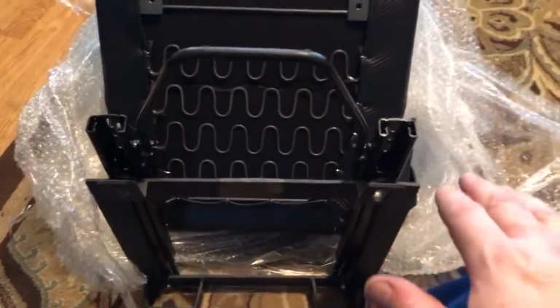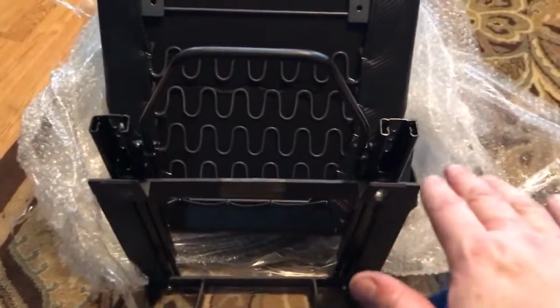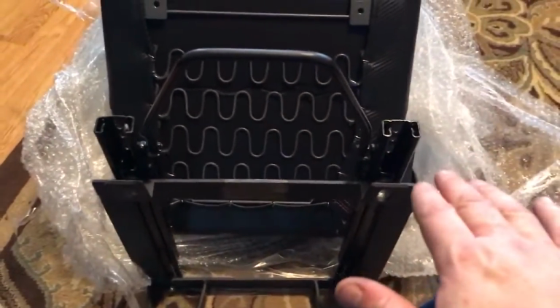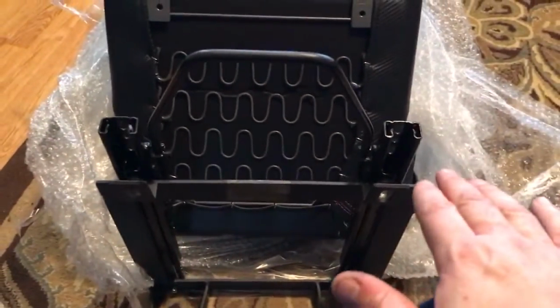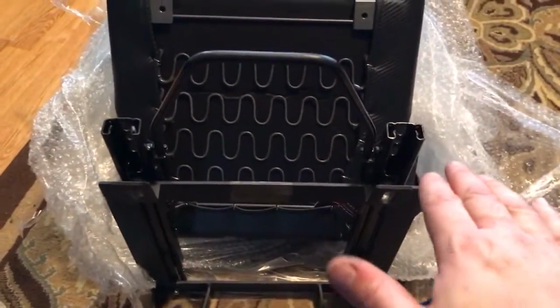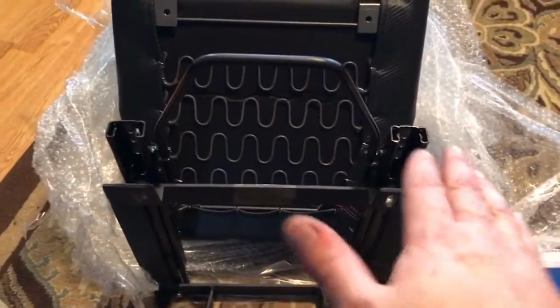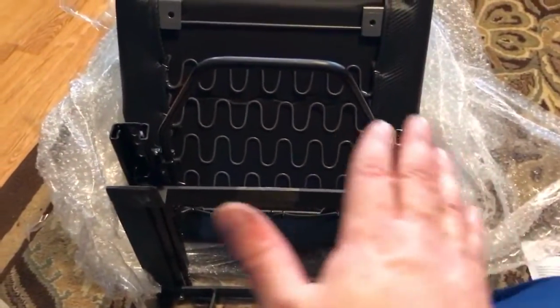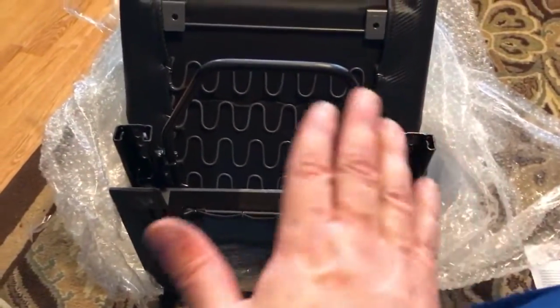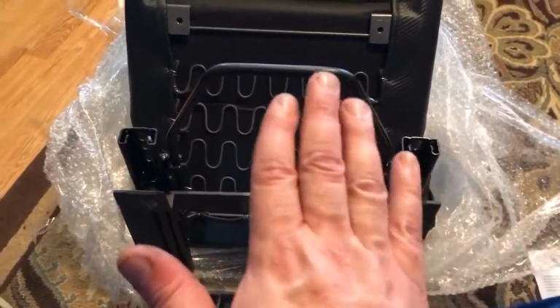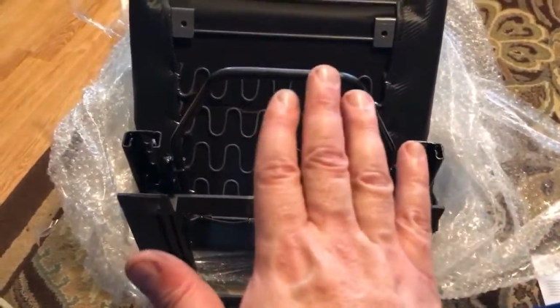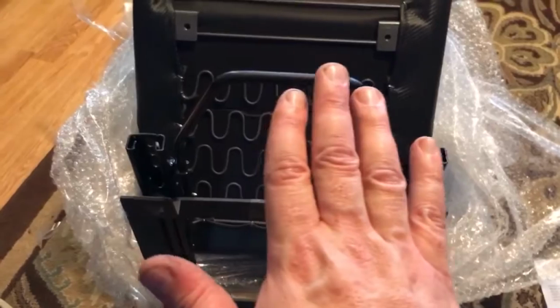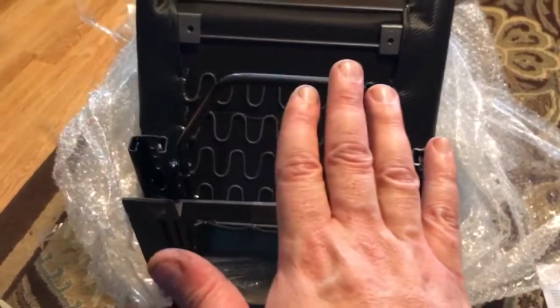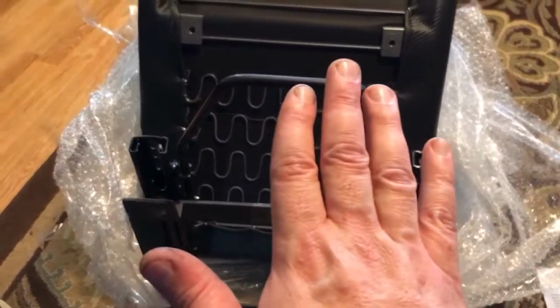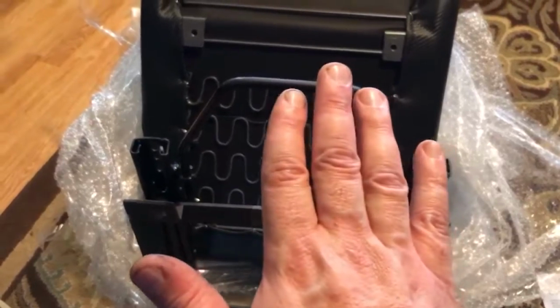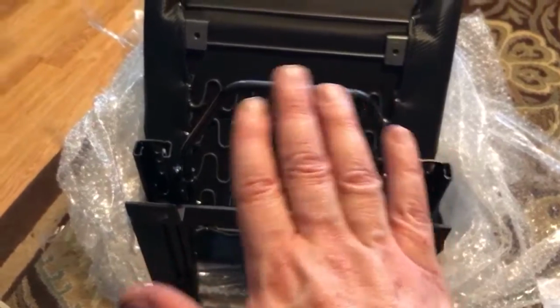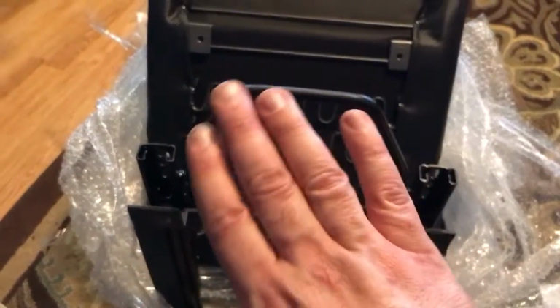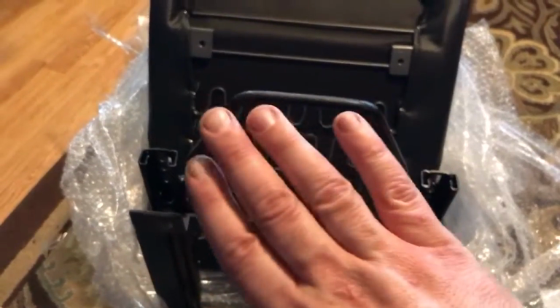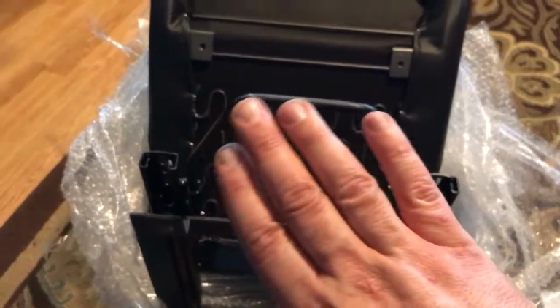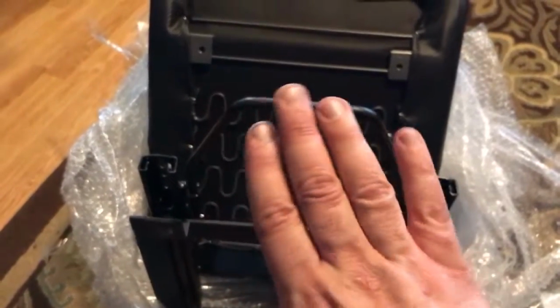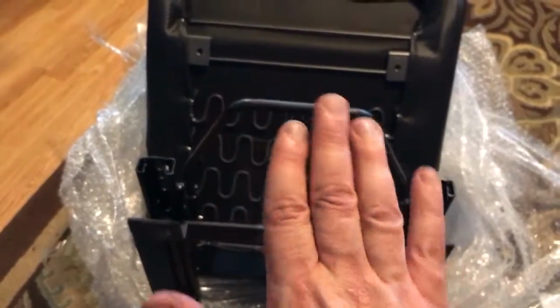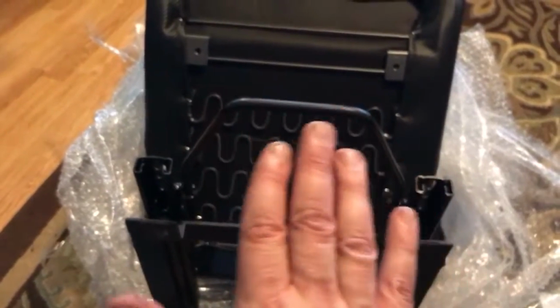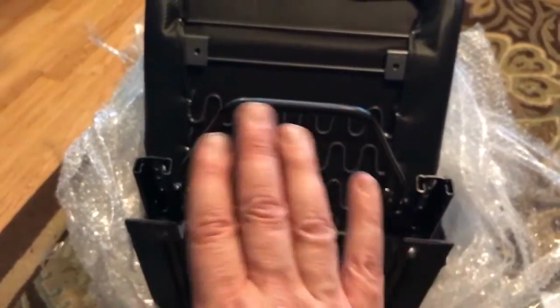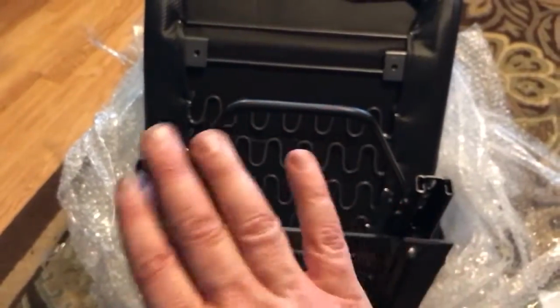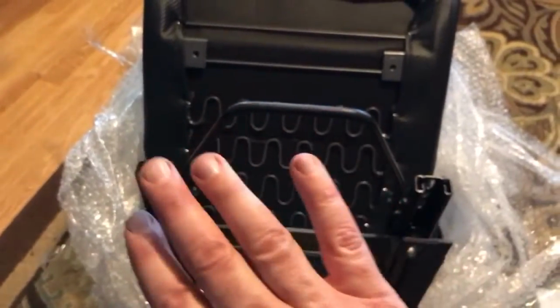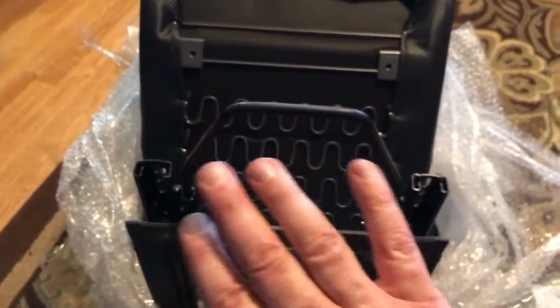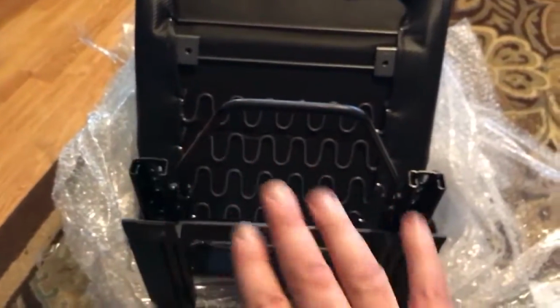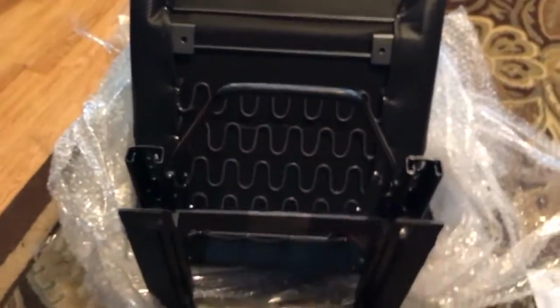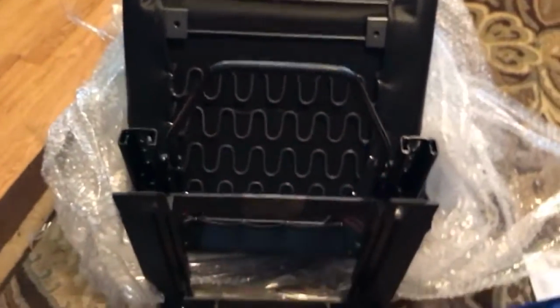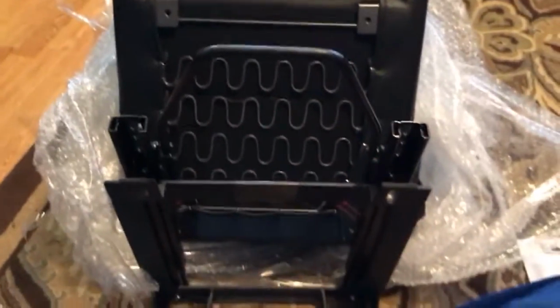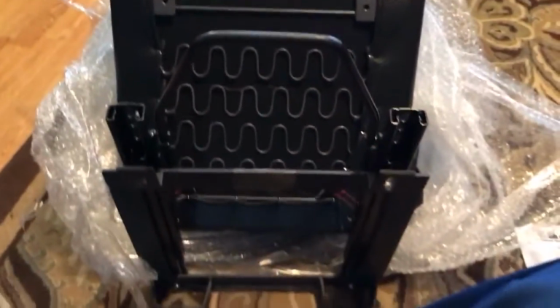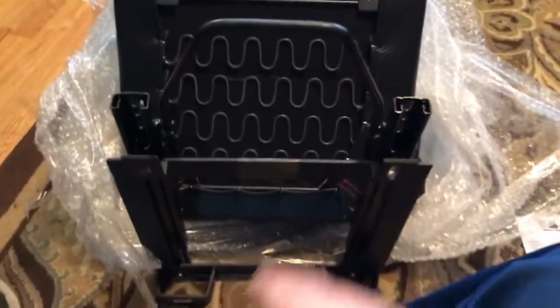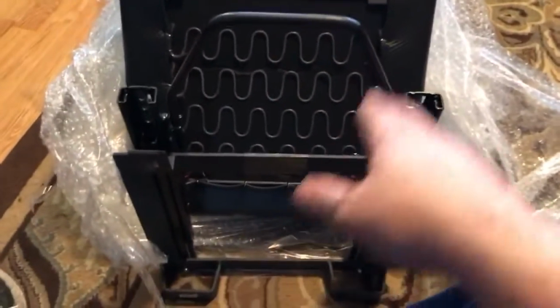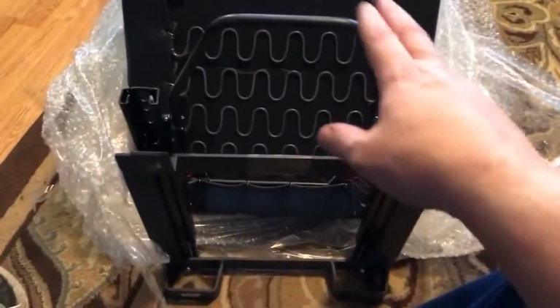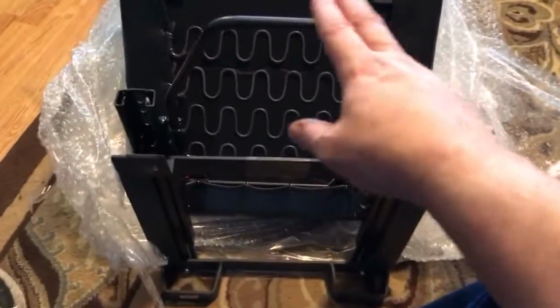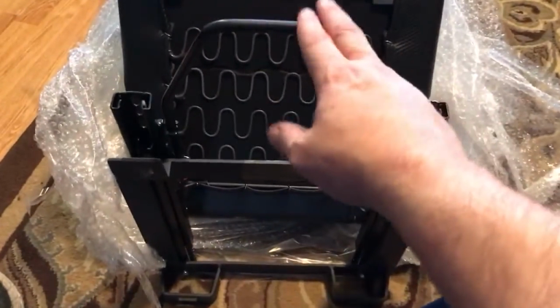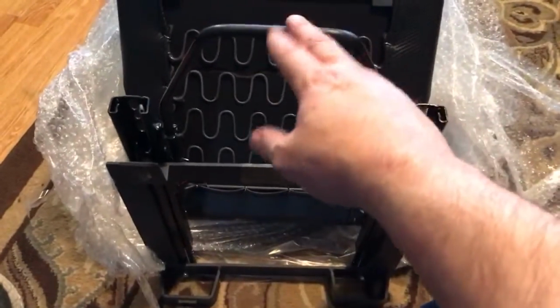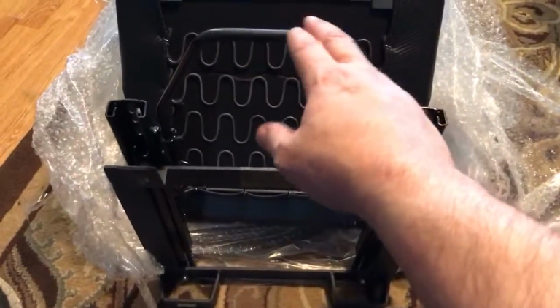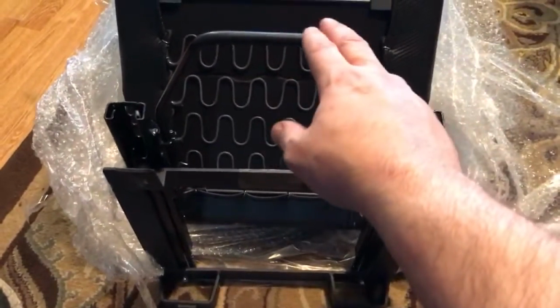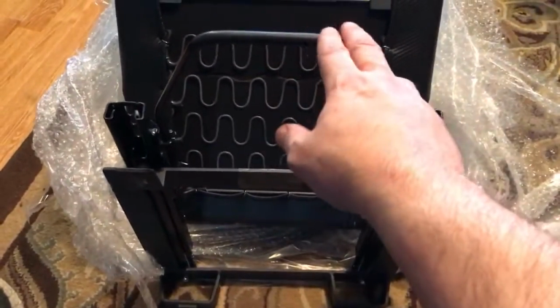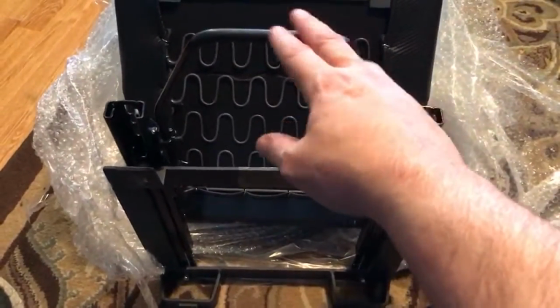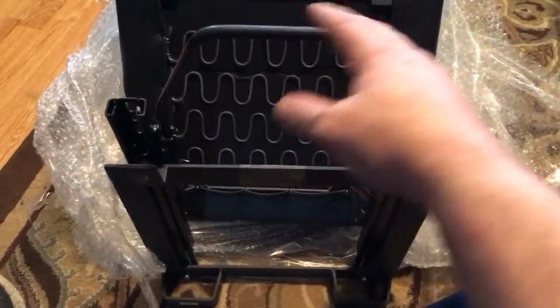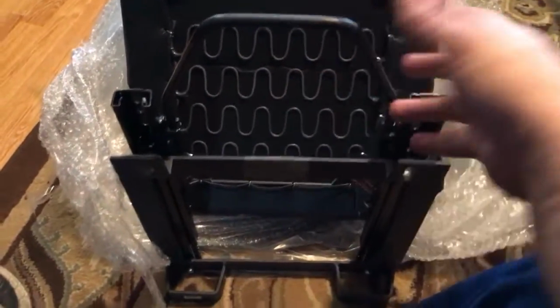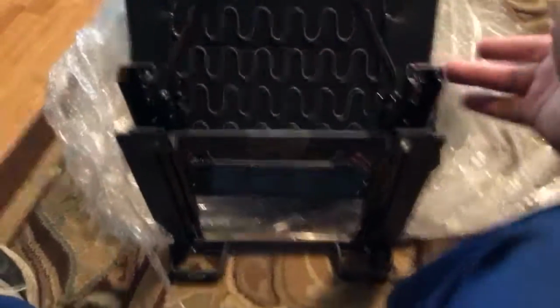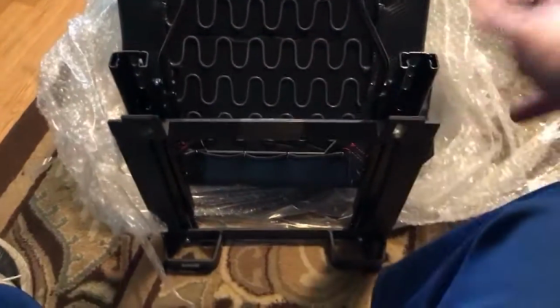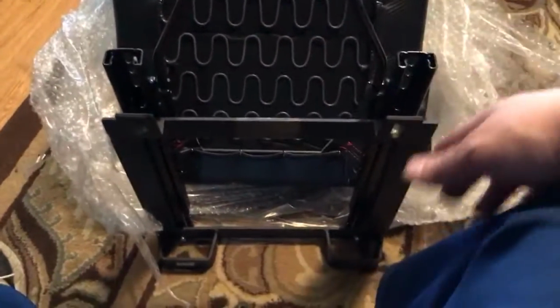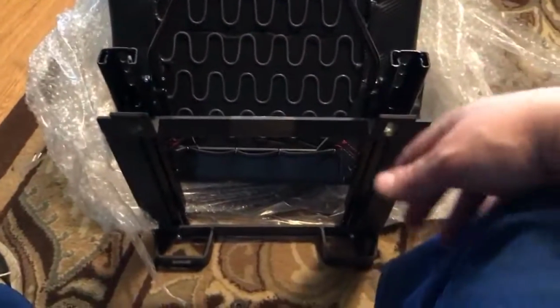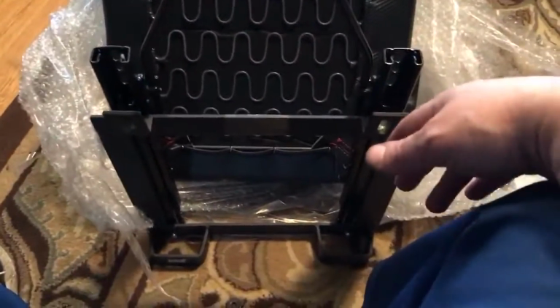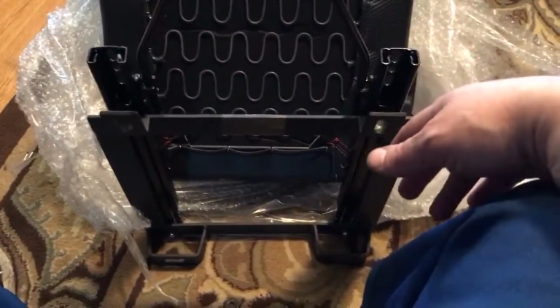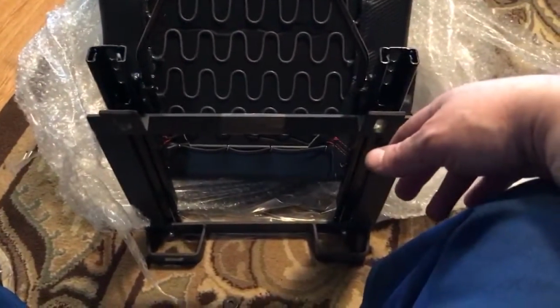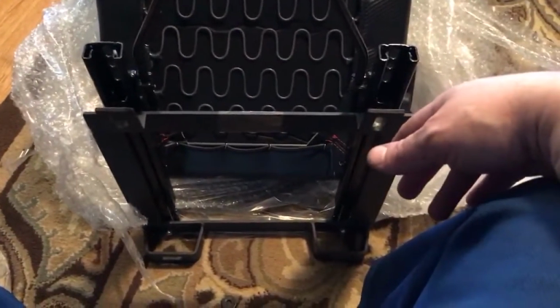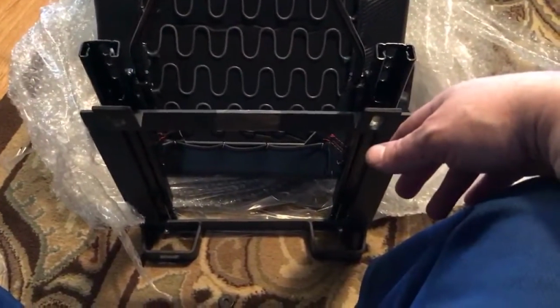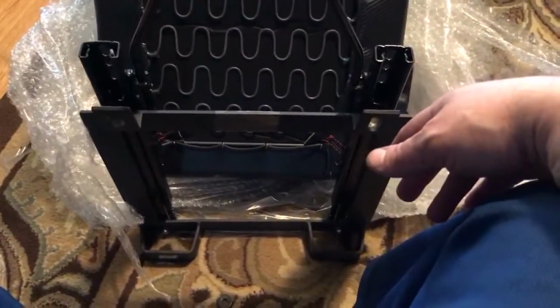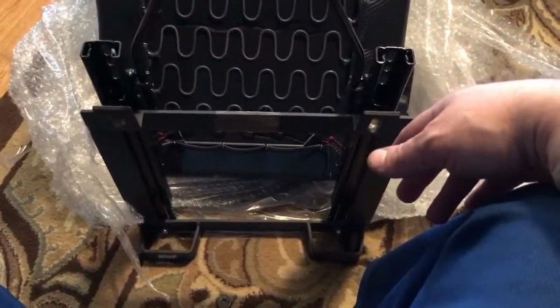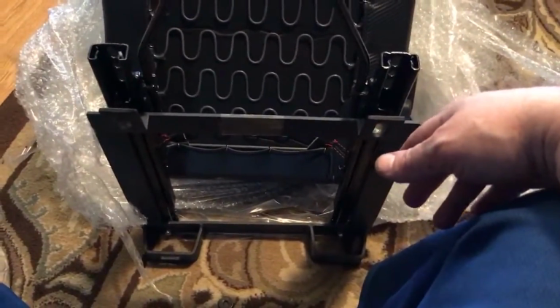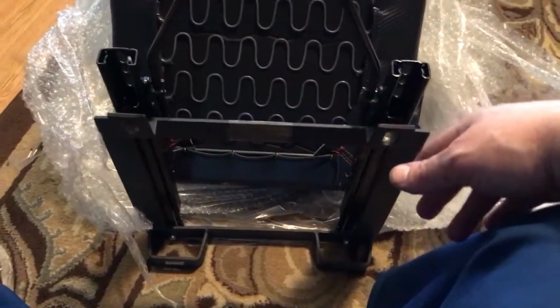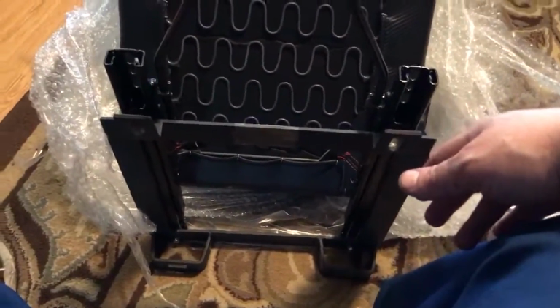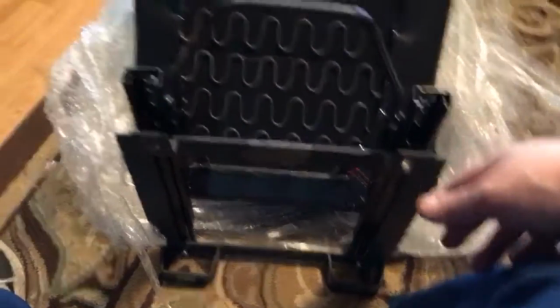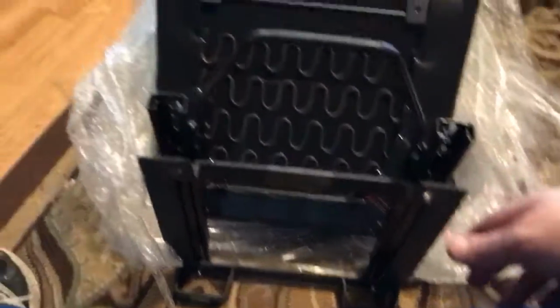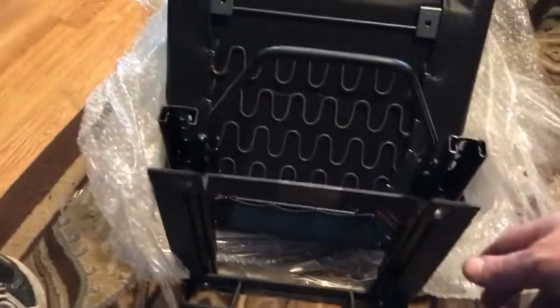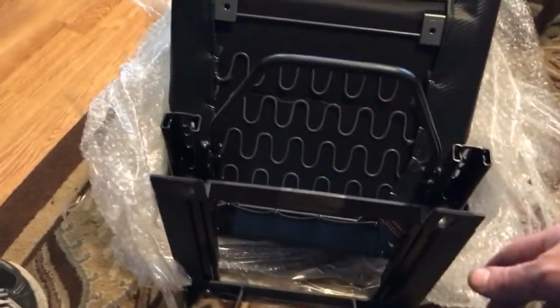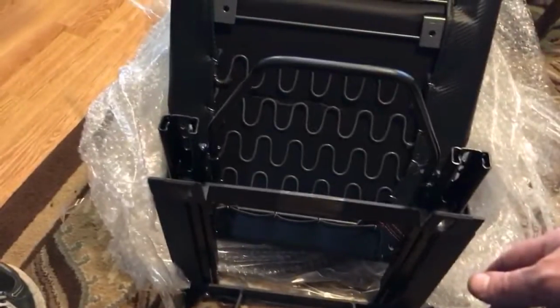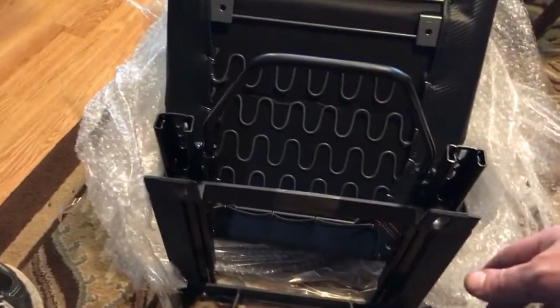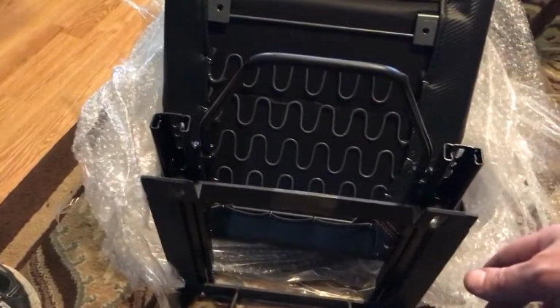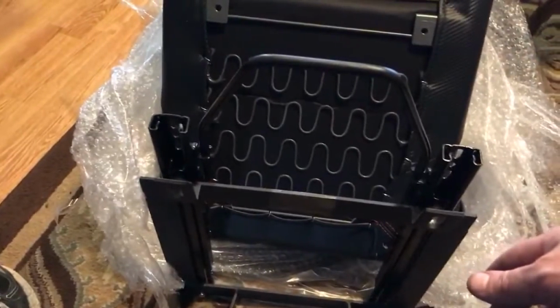However, as you're adjusting these things, the brackets get all messed up. This thing pops off and it's just a real pain in the ass.